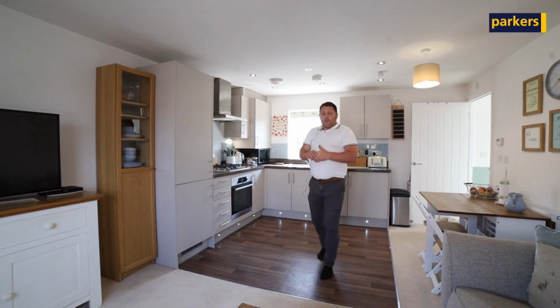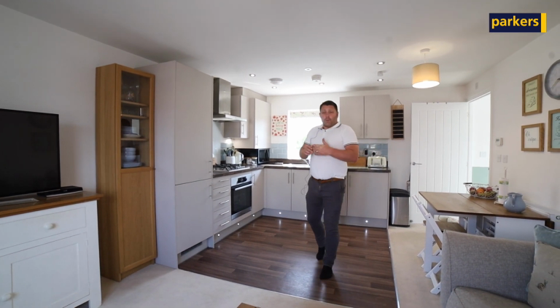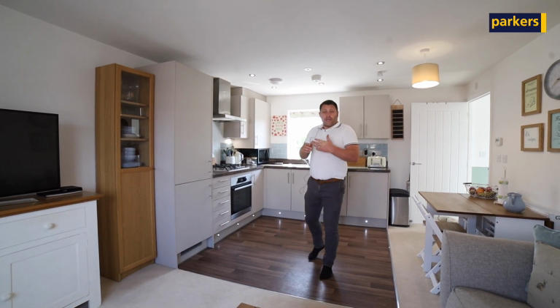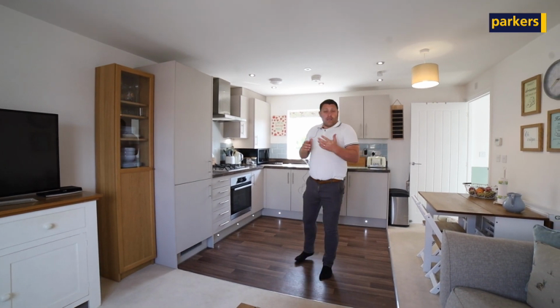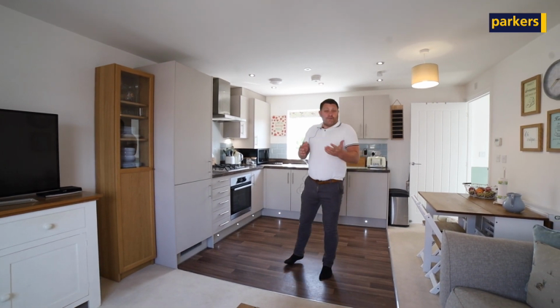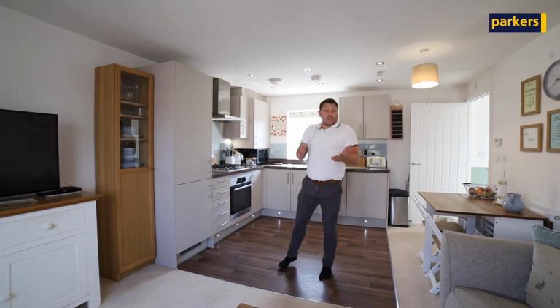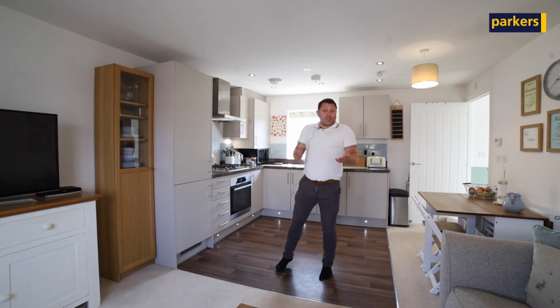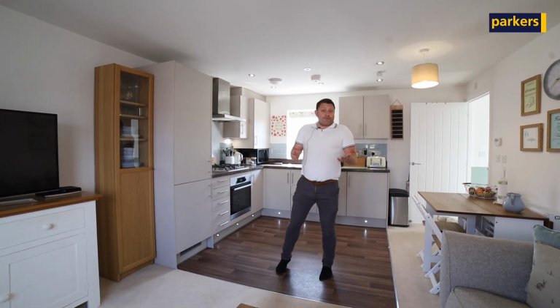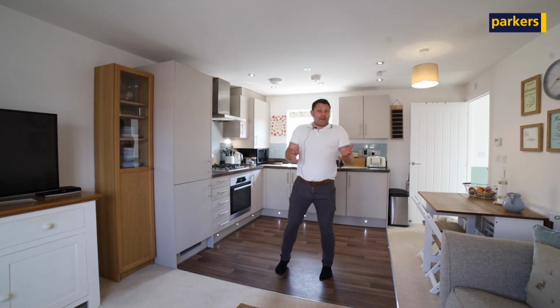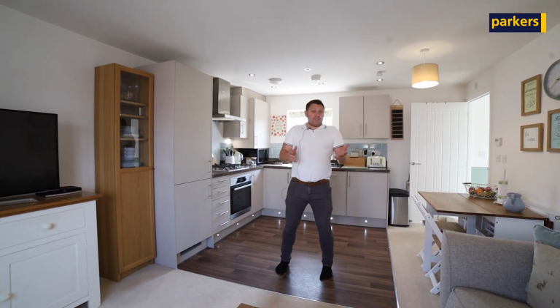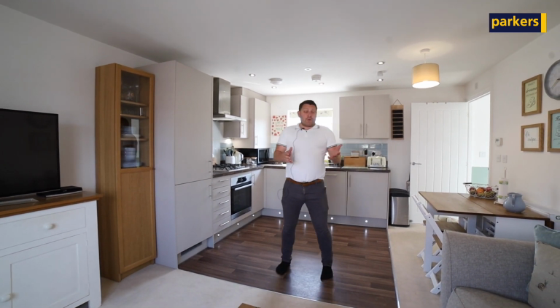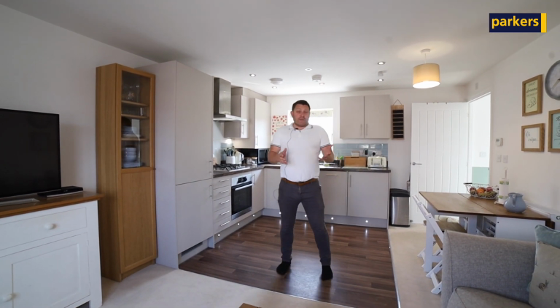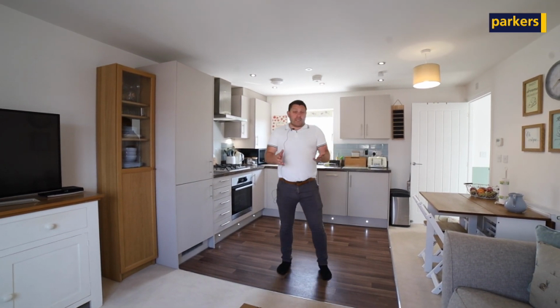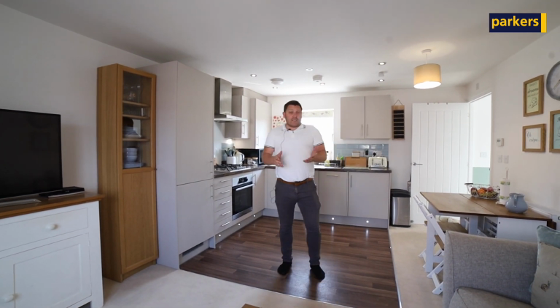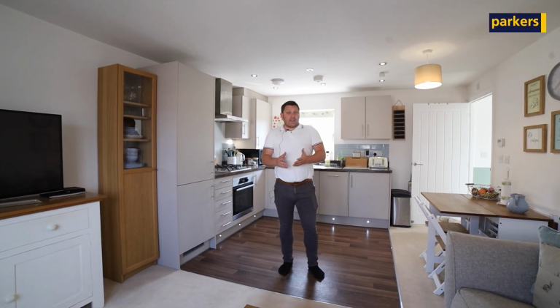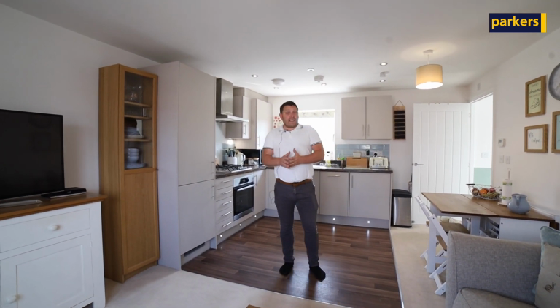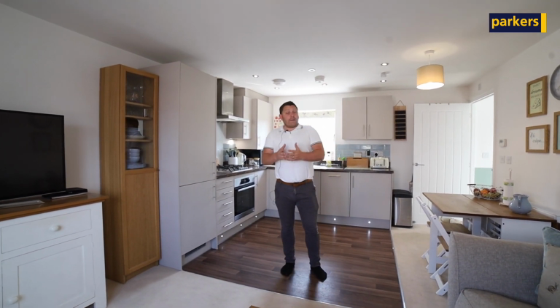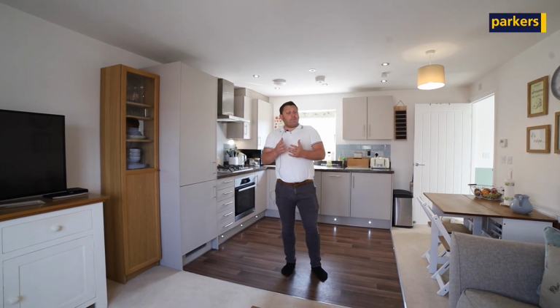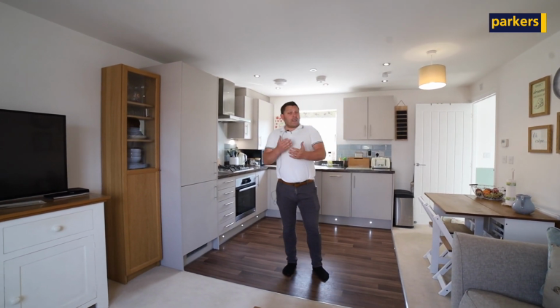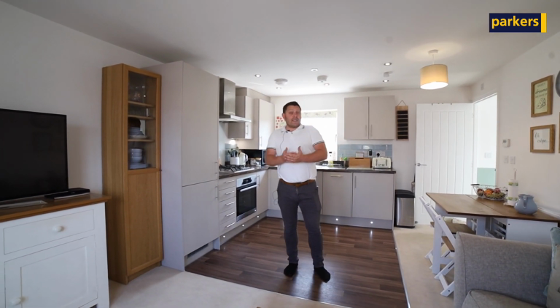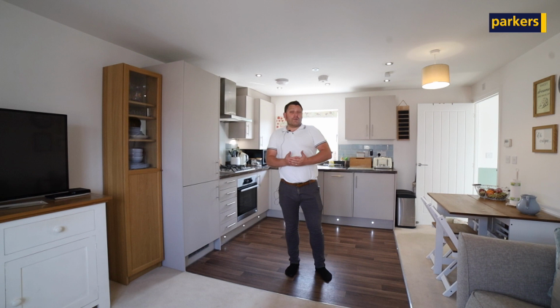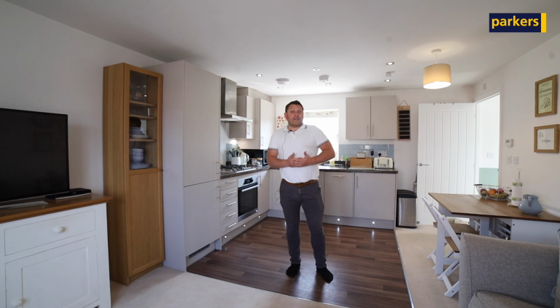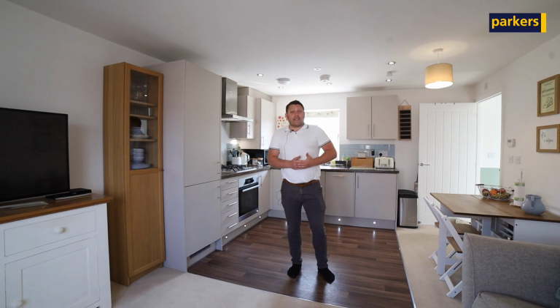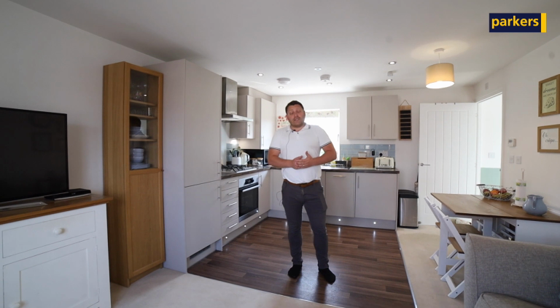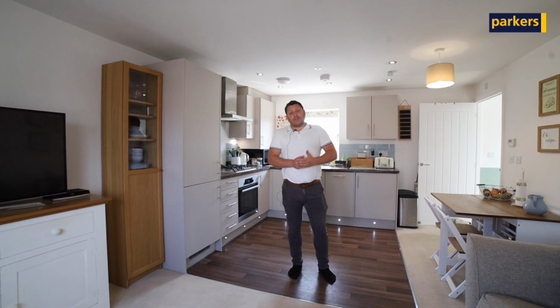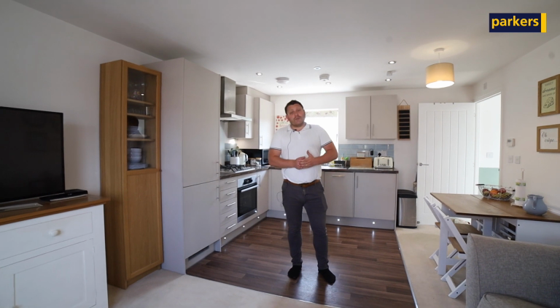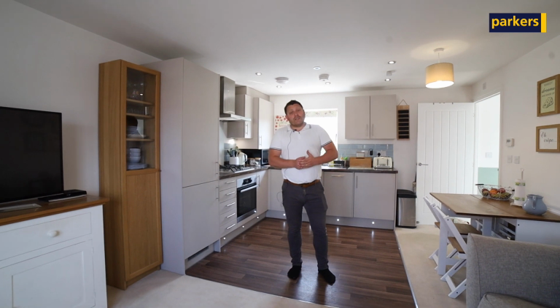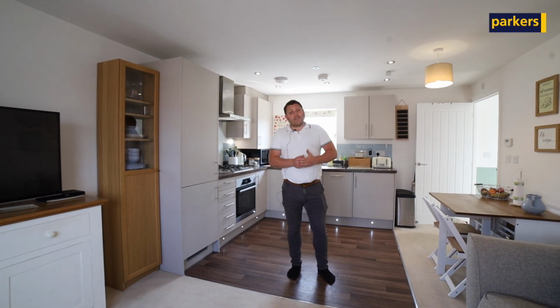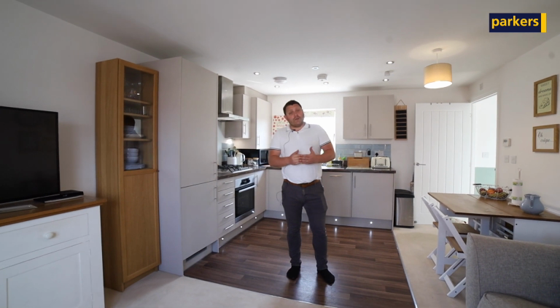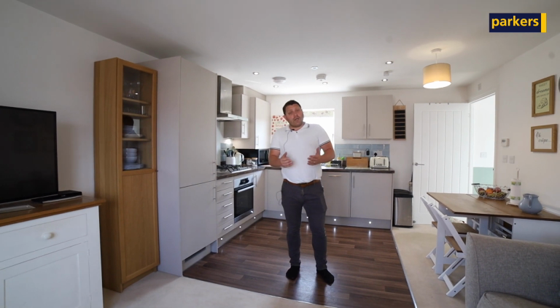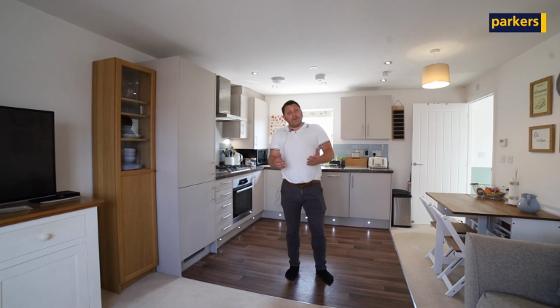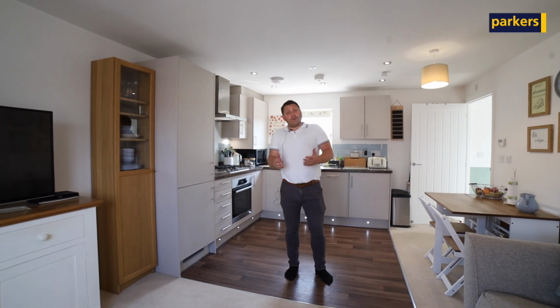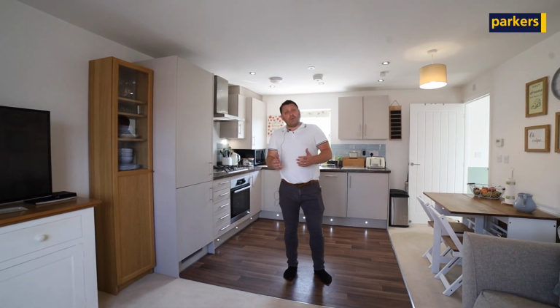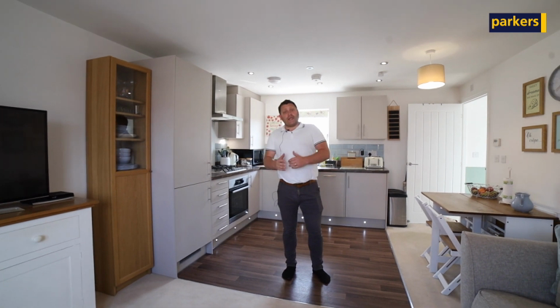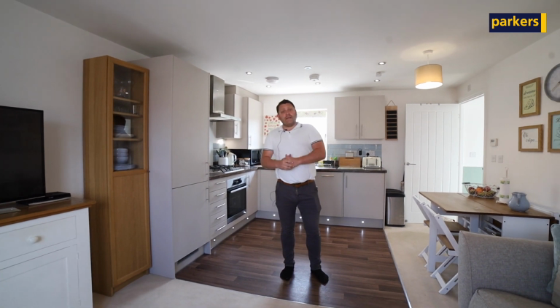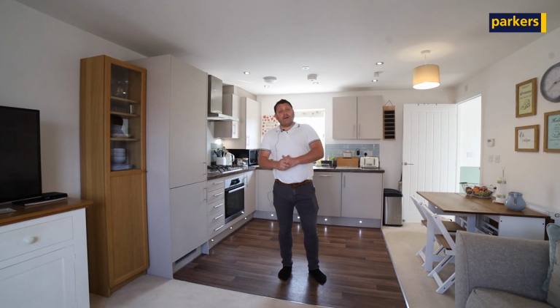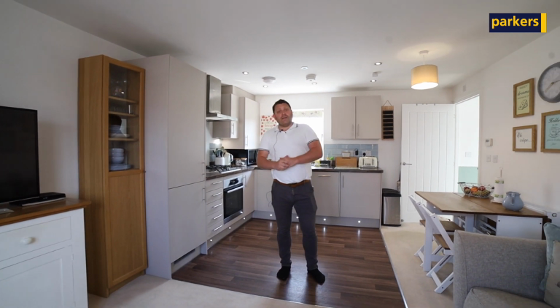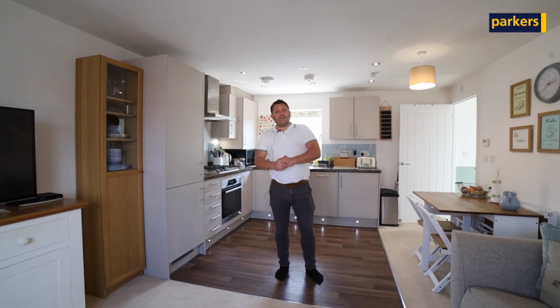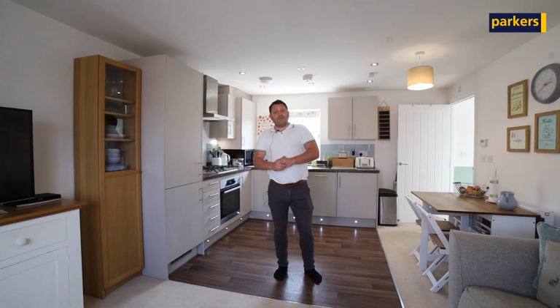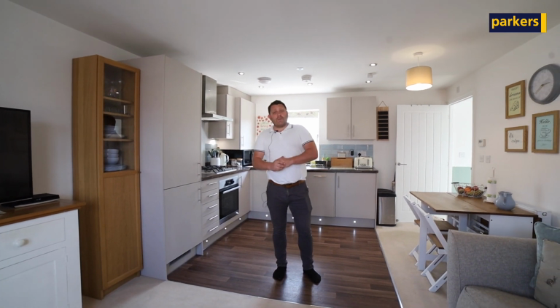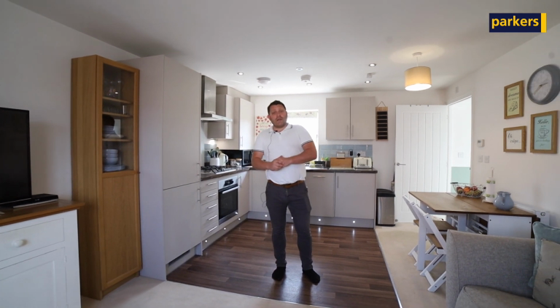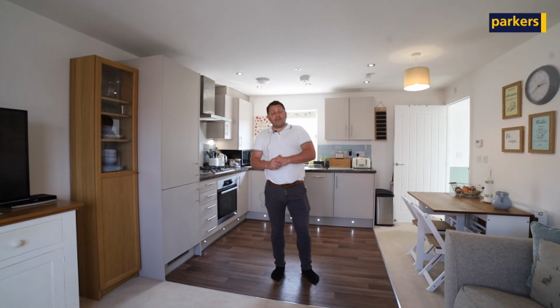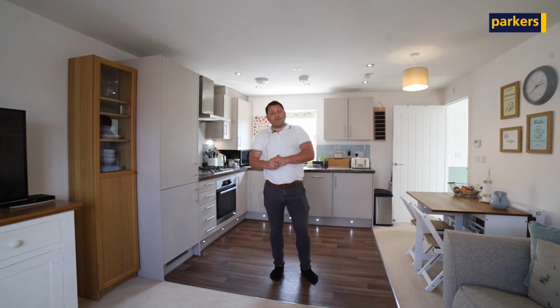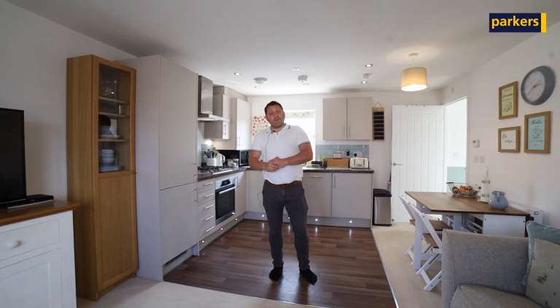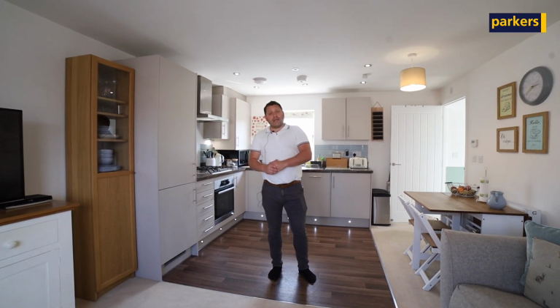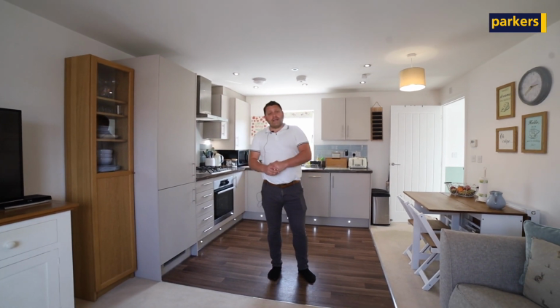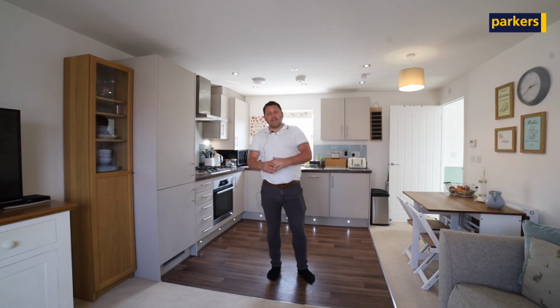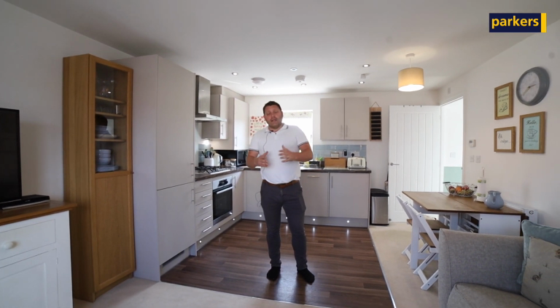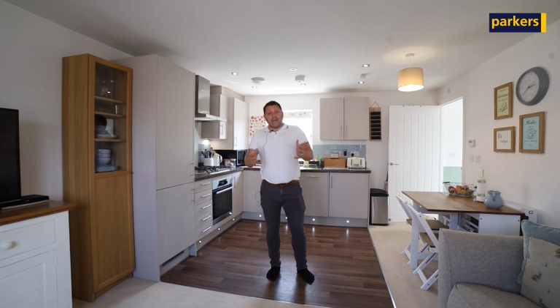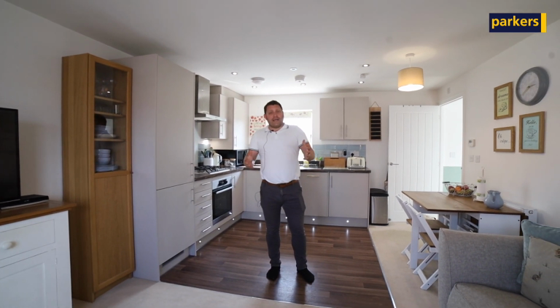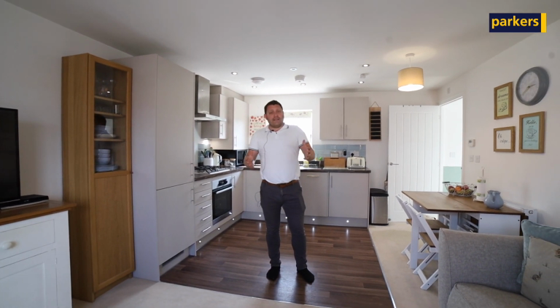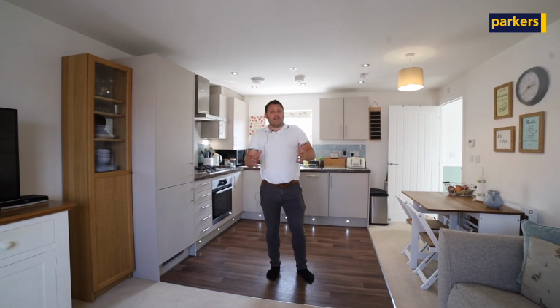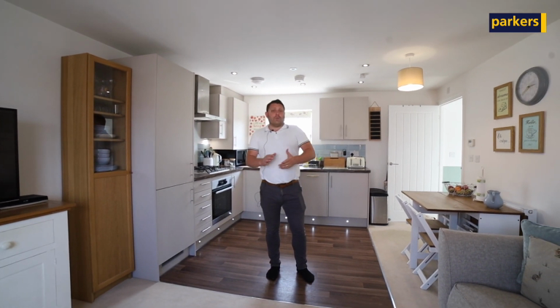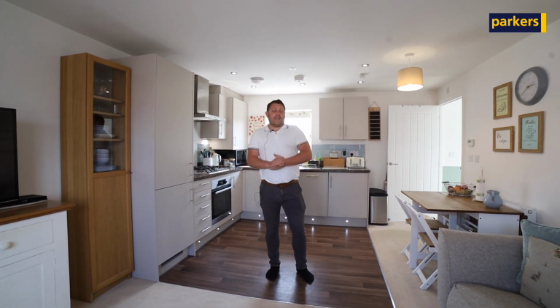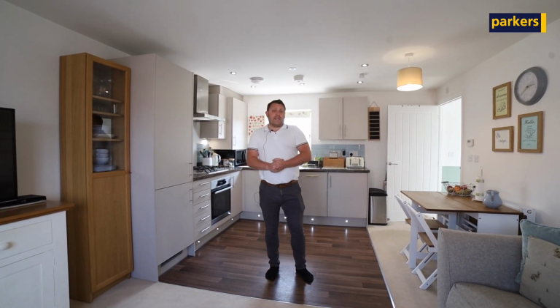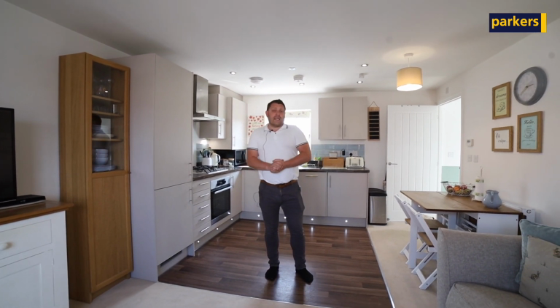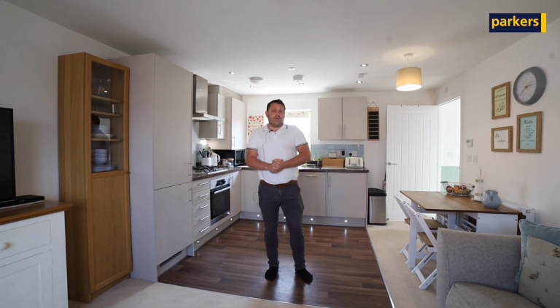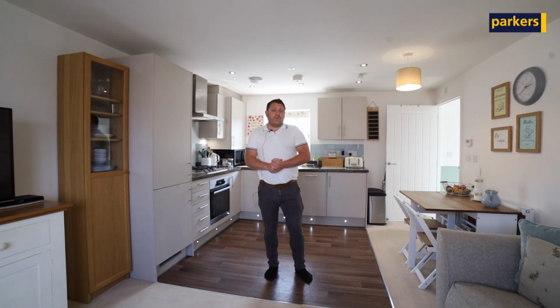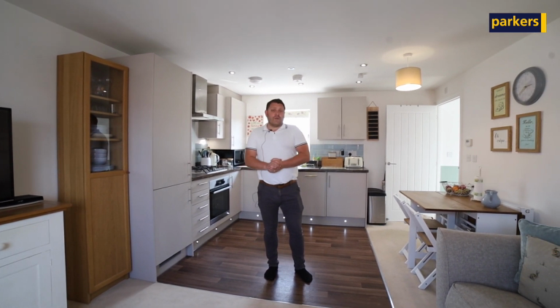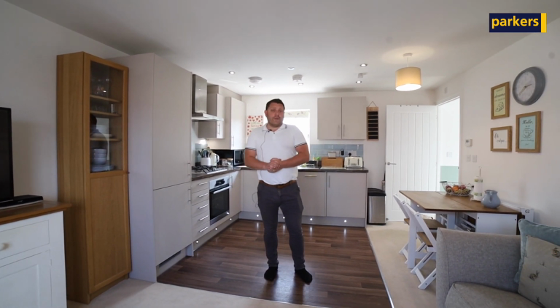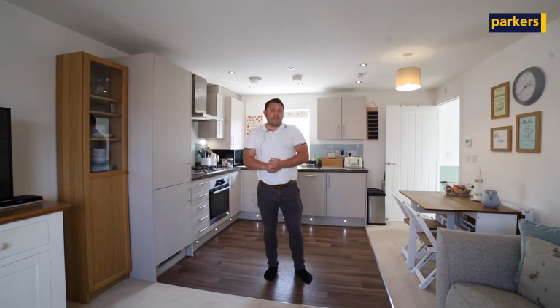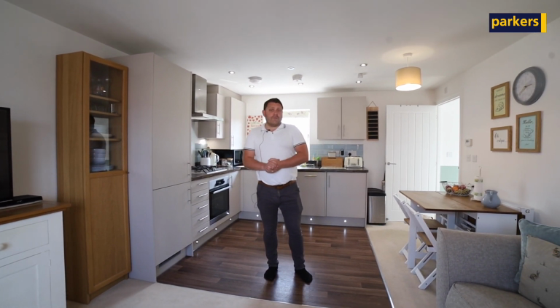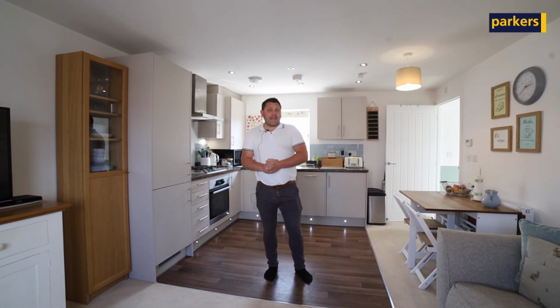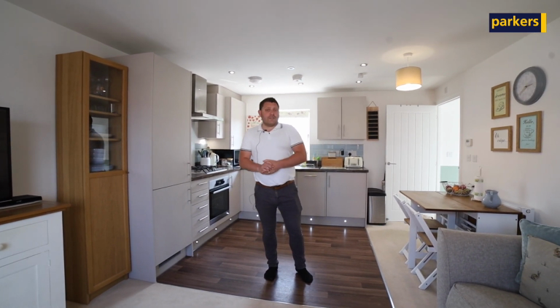We'd love to show you around this property internally. Please do get in touch with us on 01898 888888 and we can get your viewing arranged.